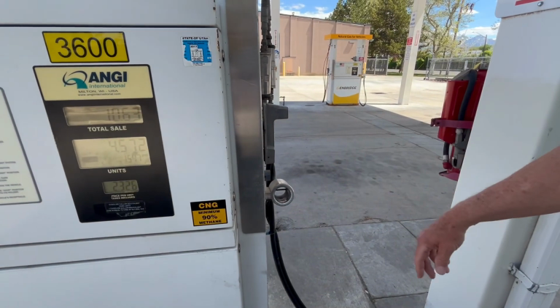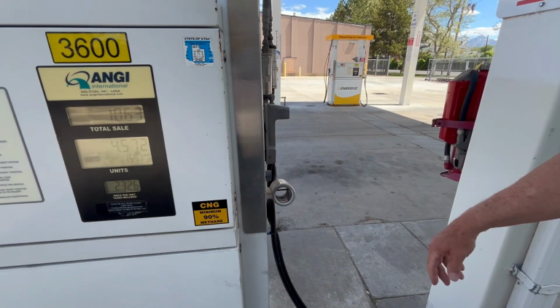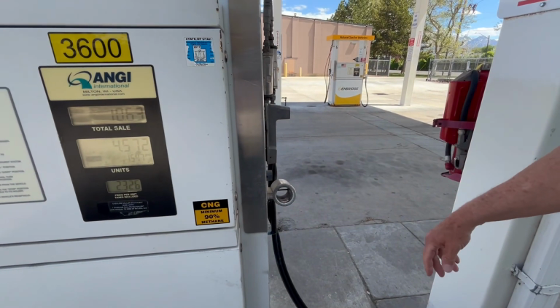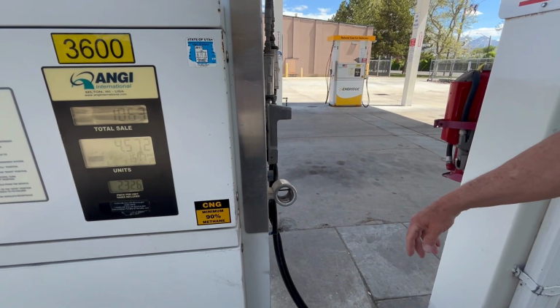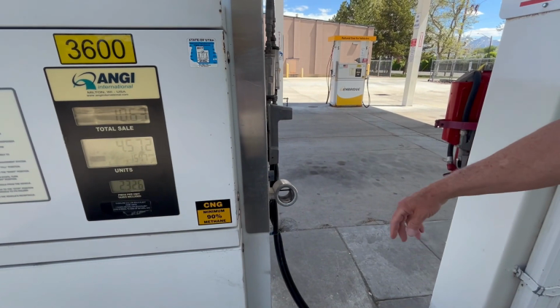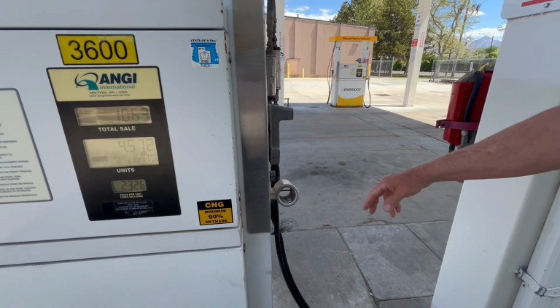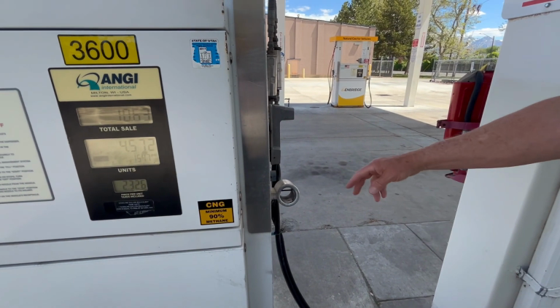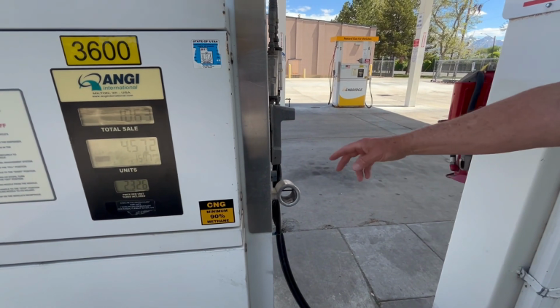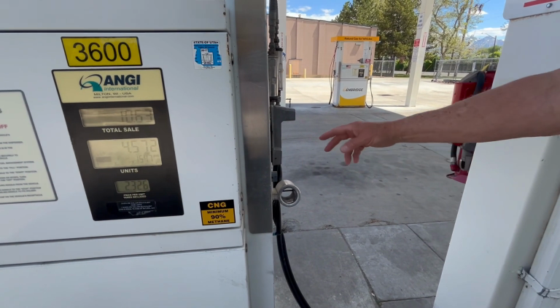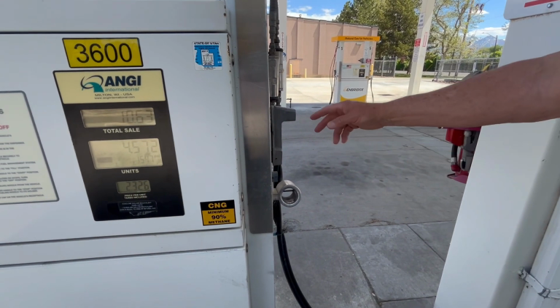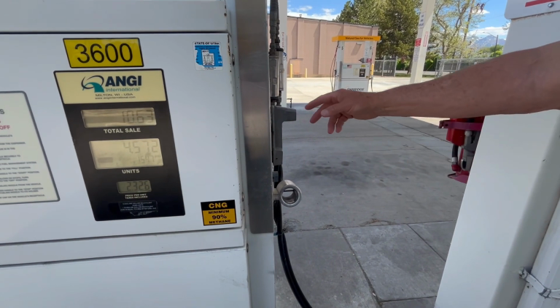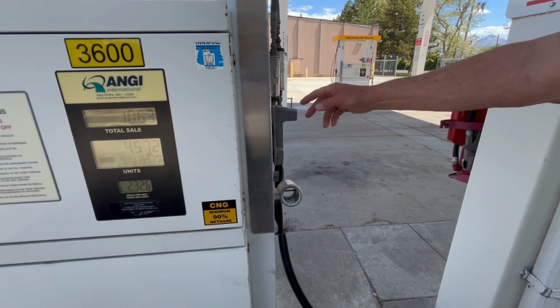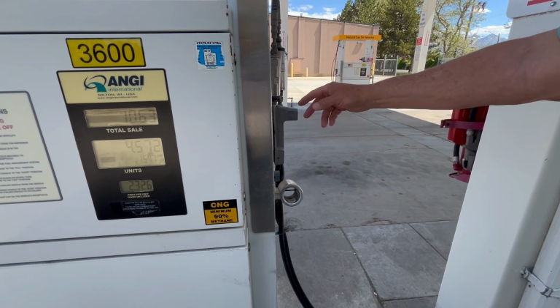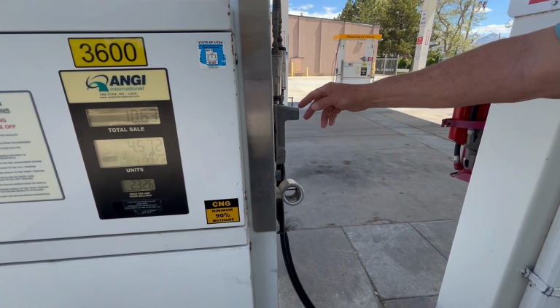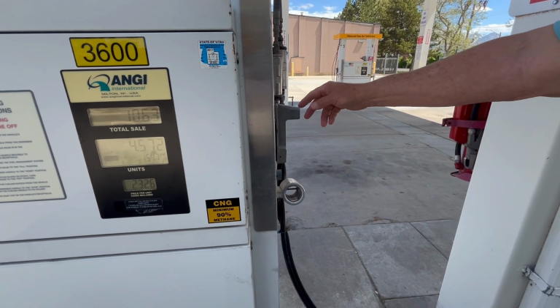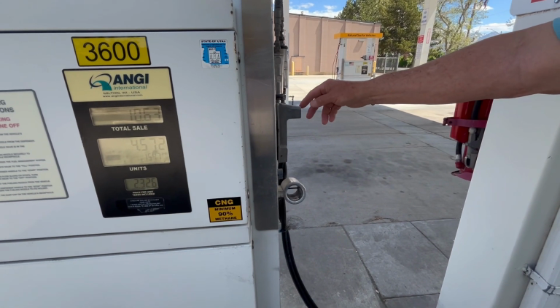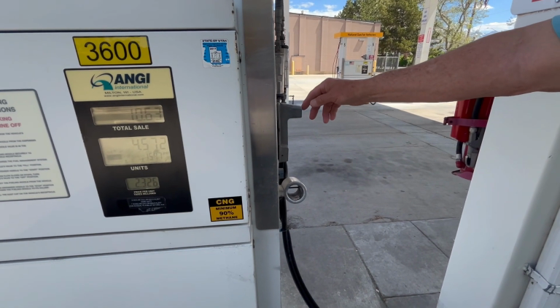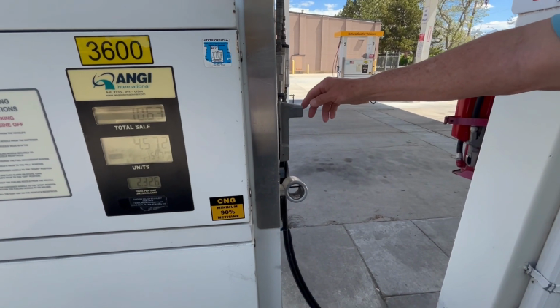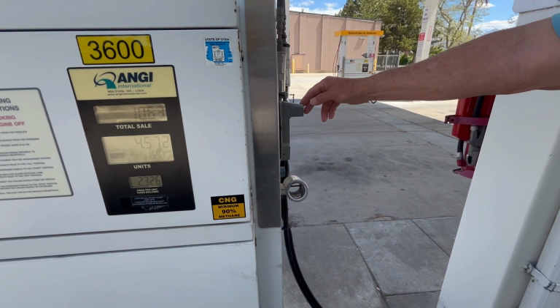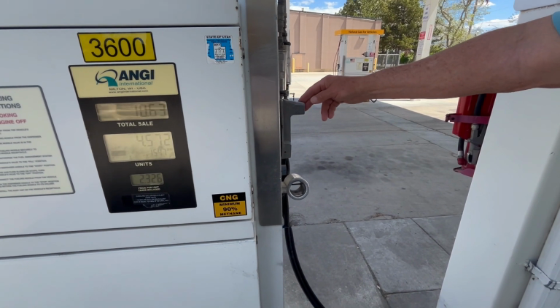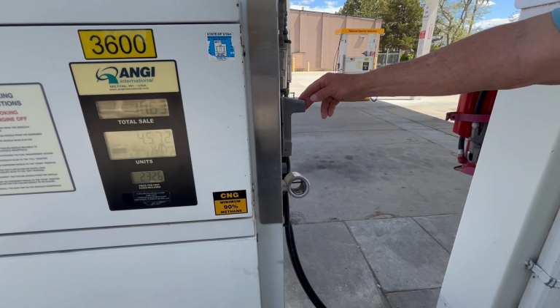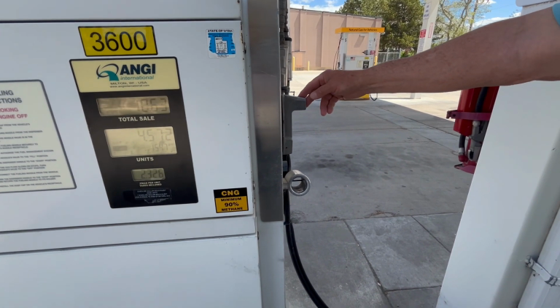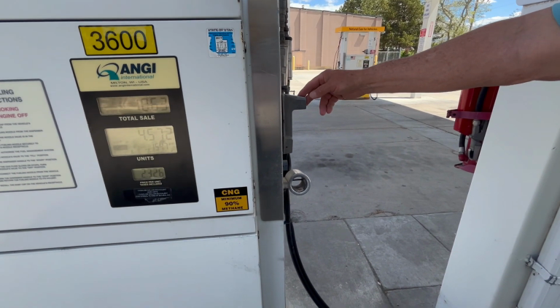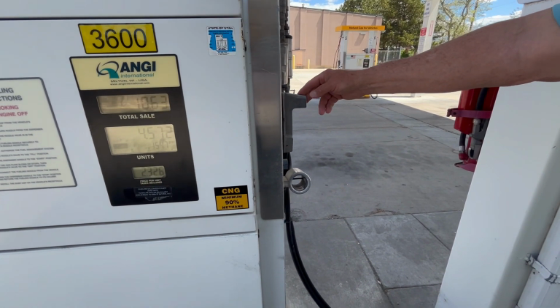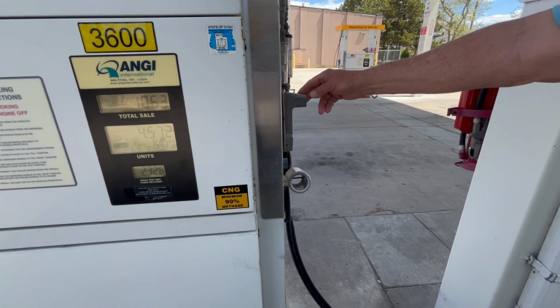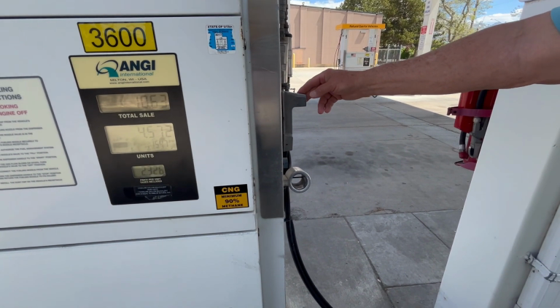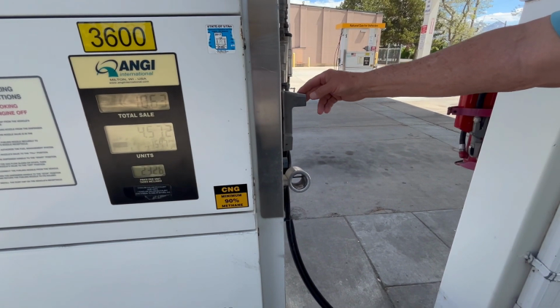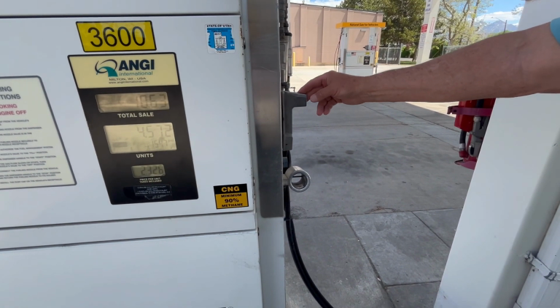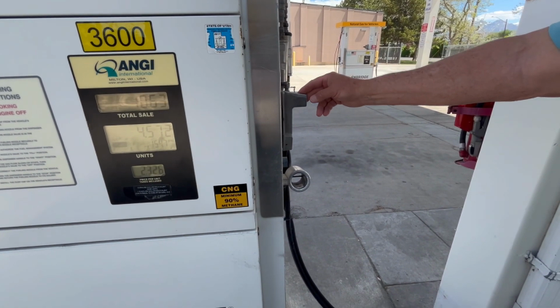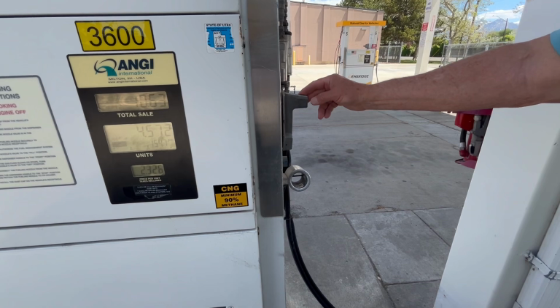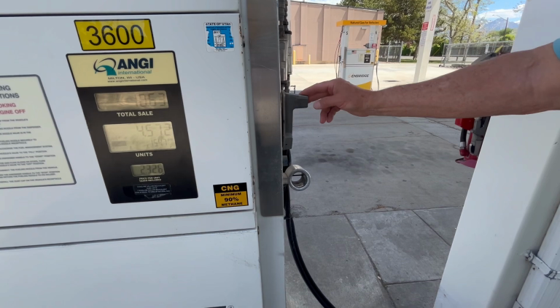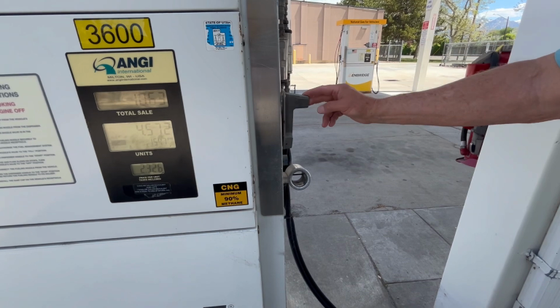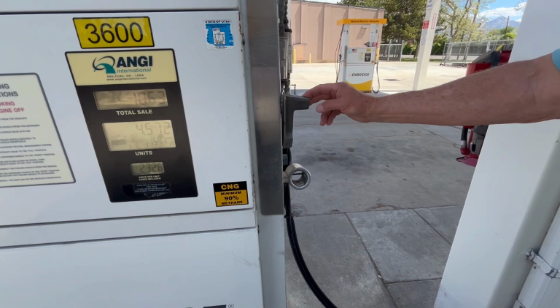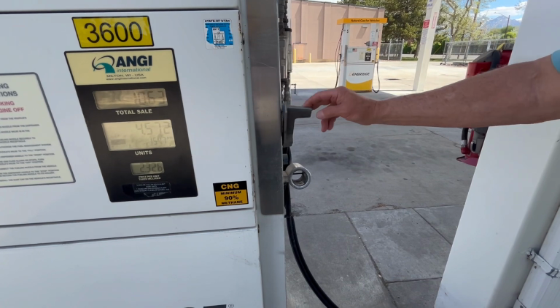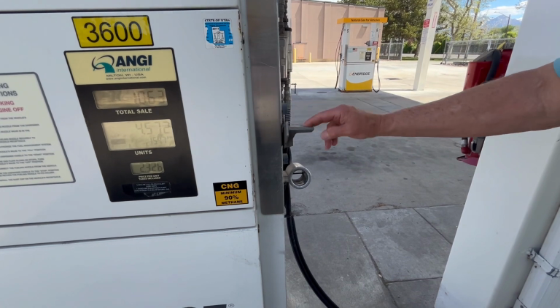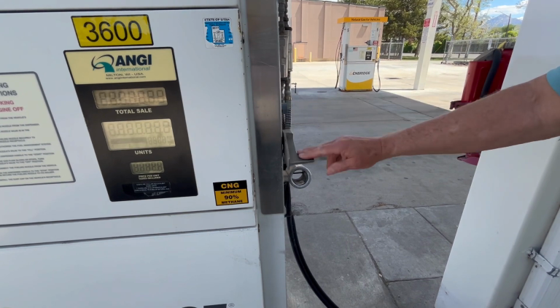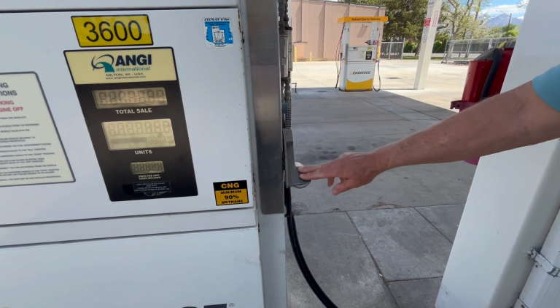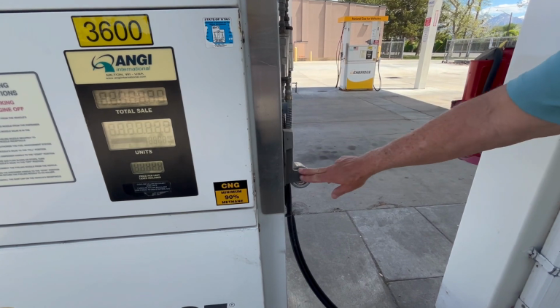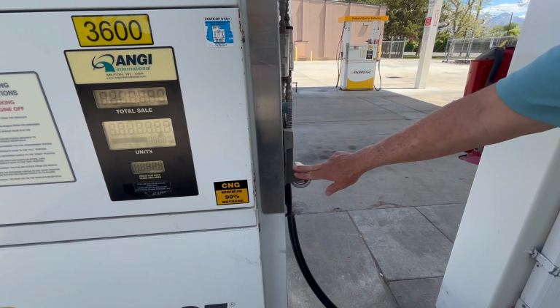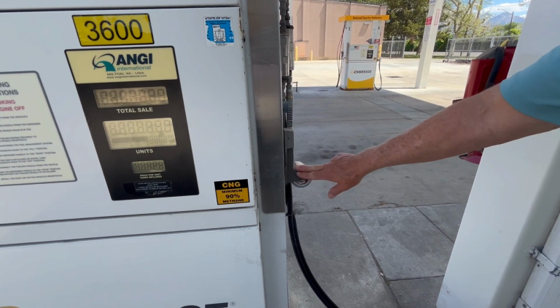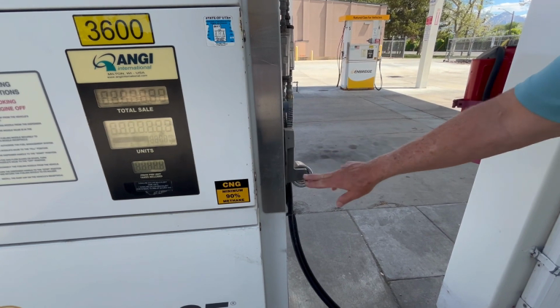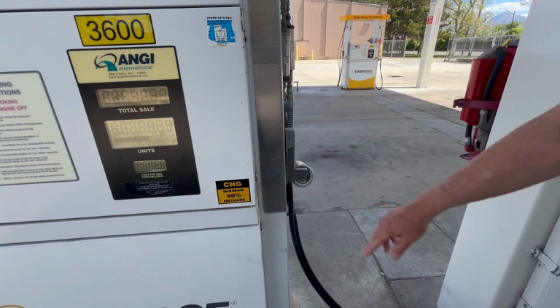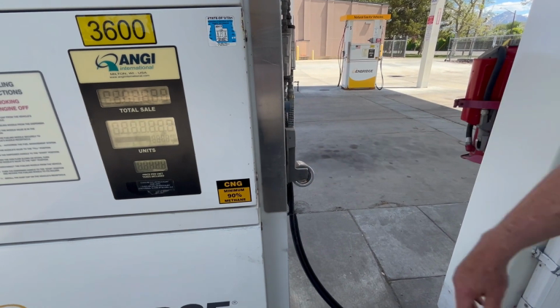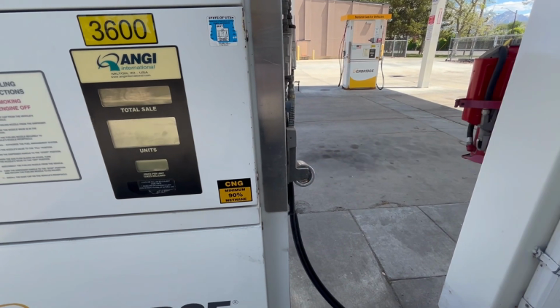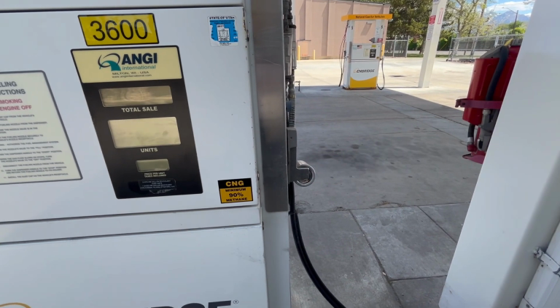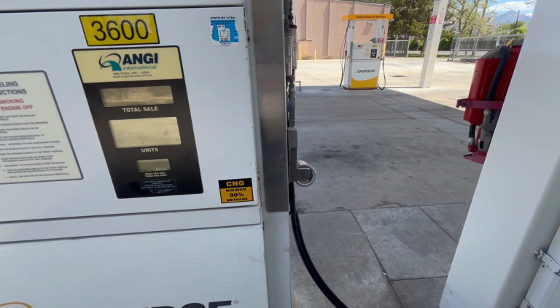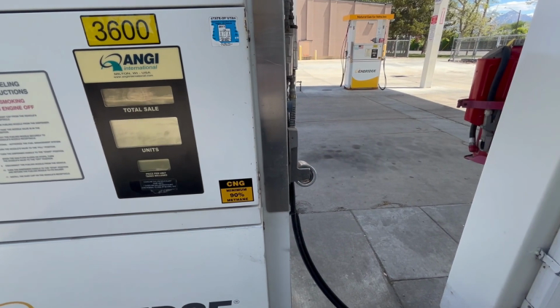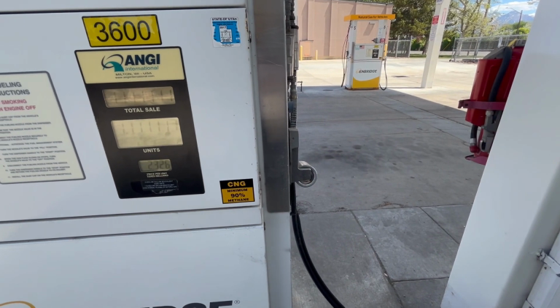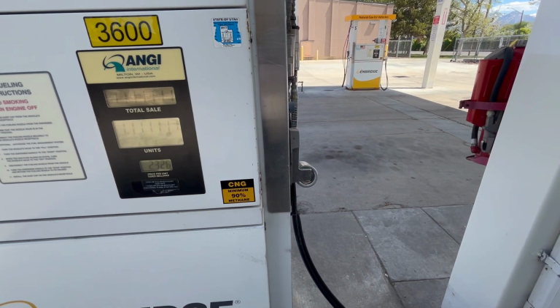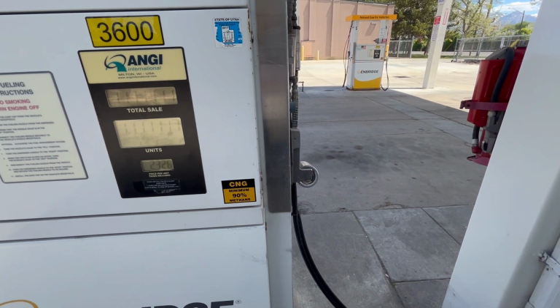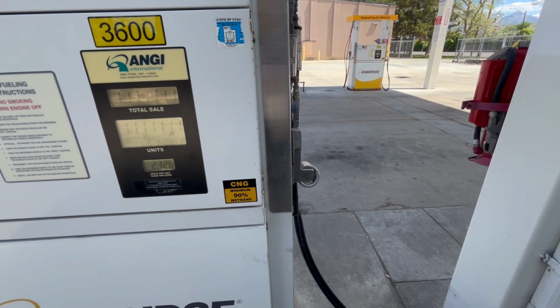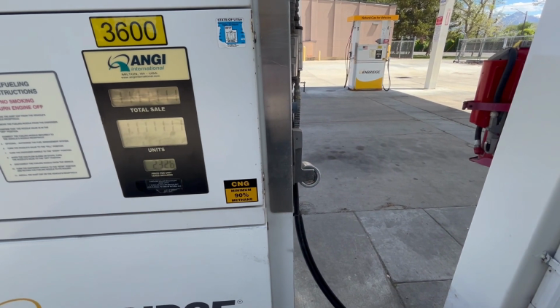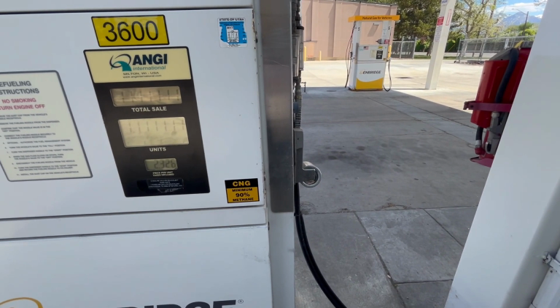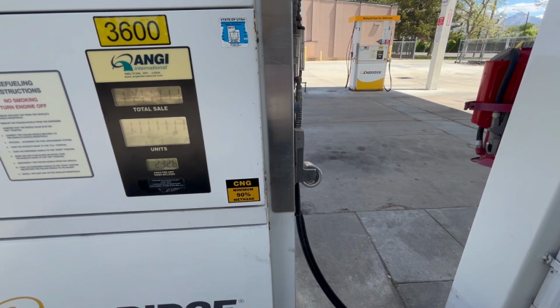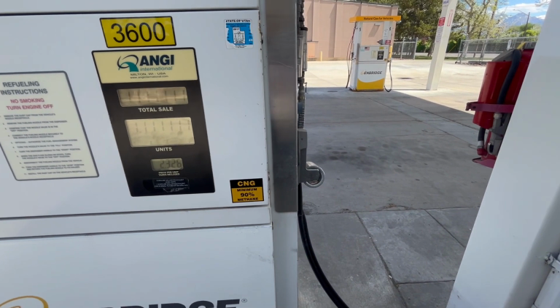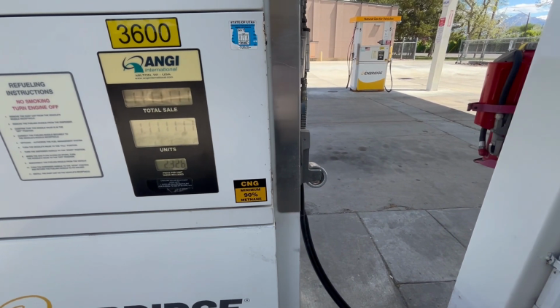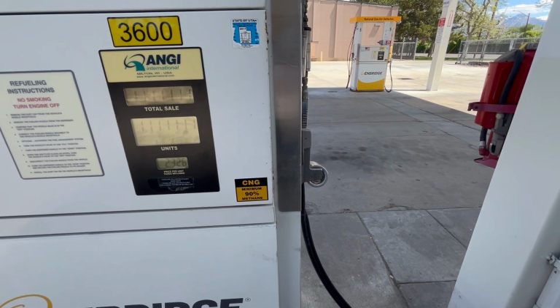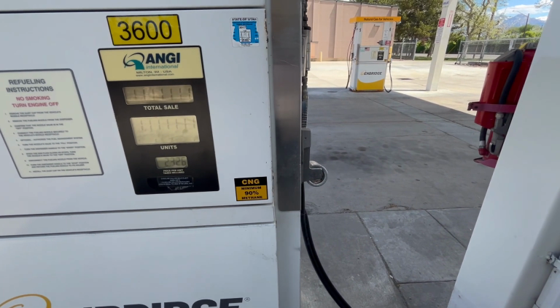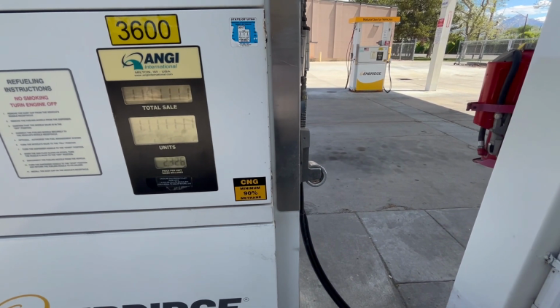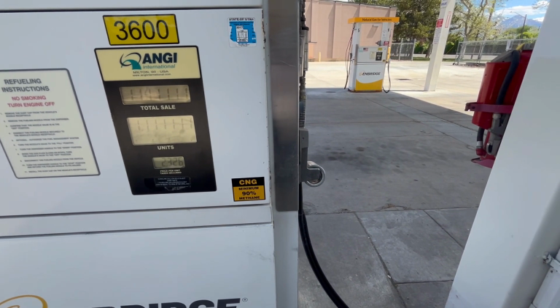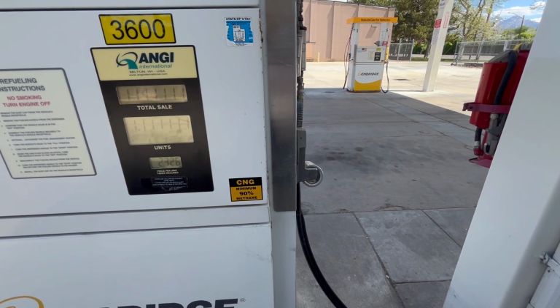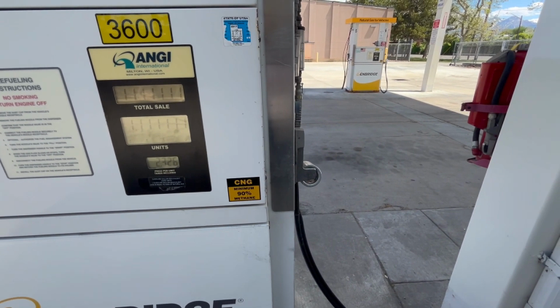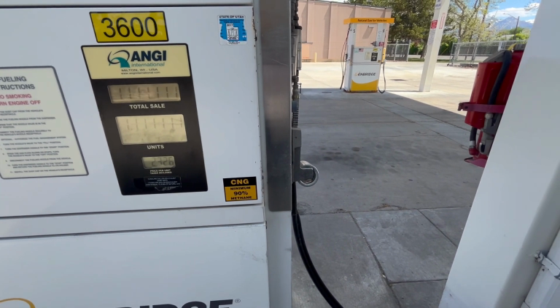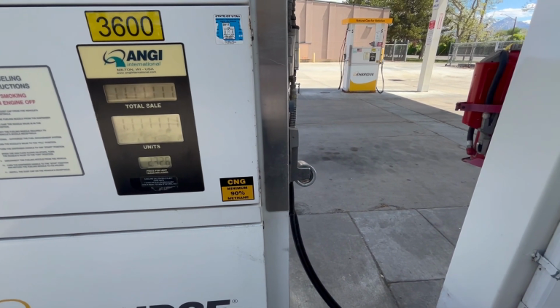And then once you've attached the nozzle, you just go ahead and pull this down and it will start filling up your tank.